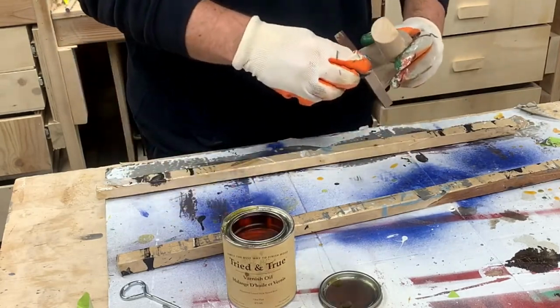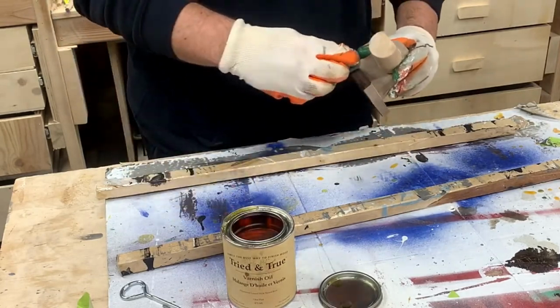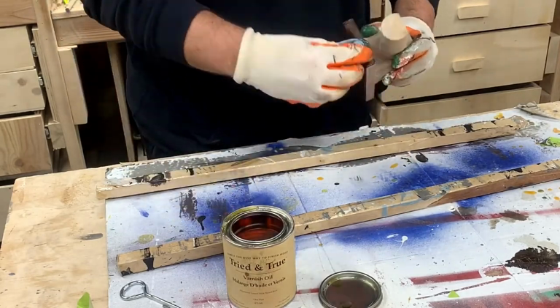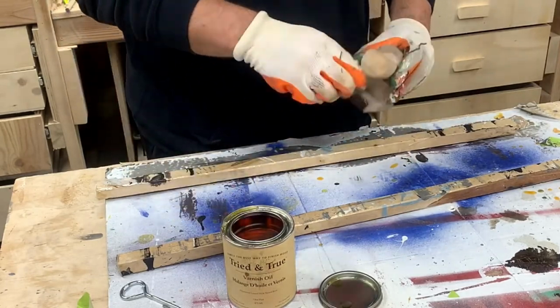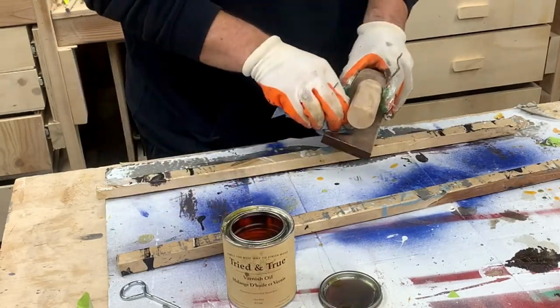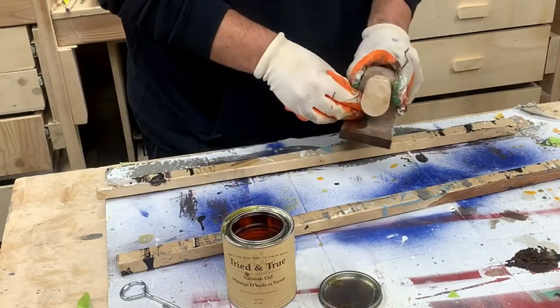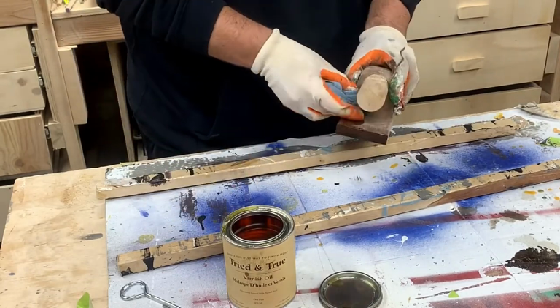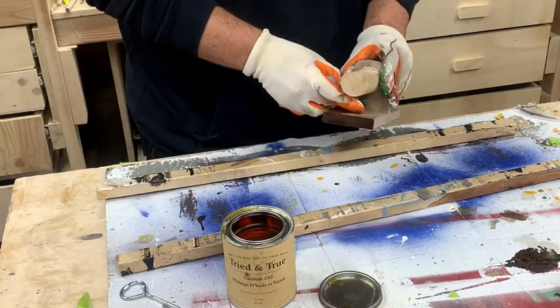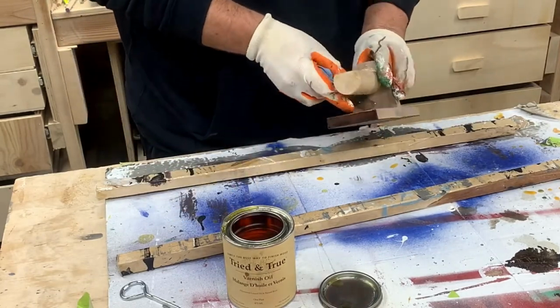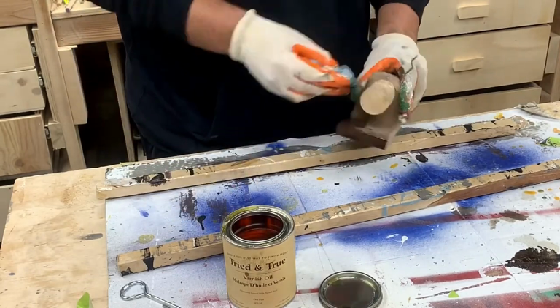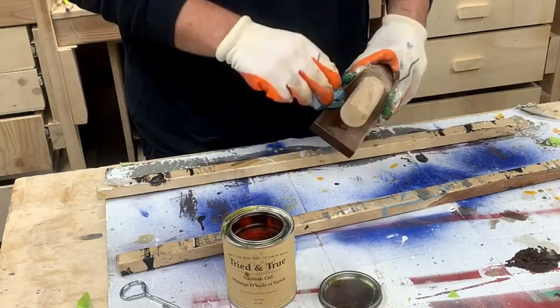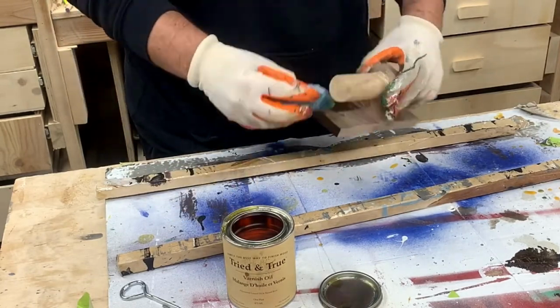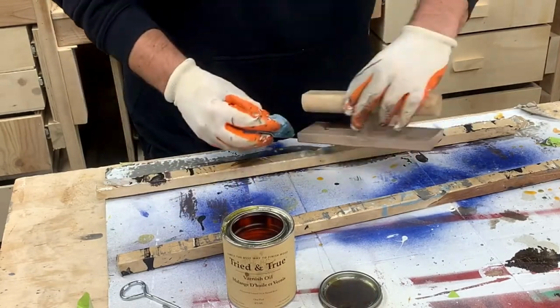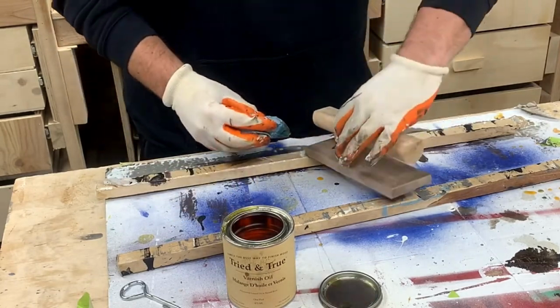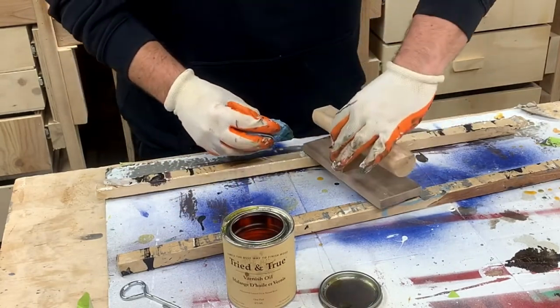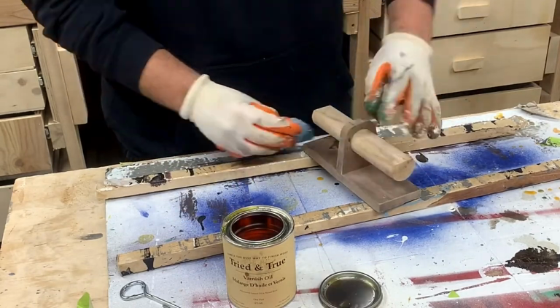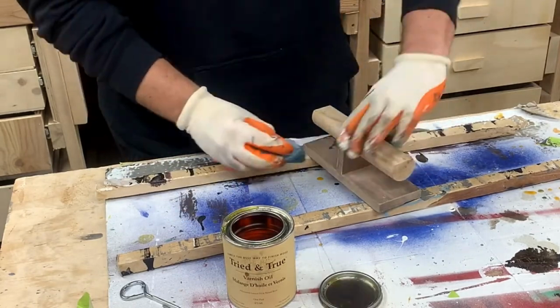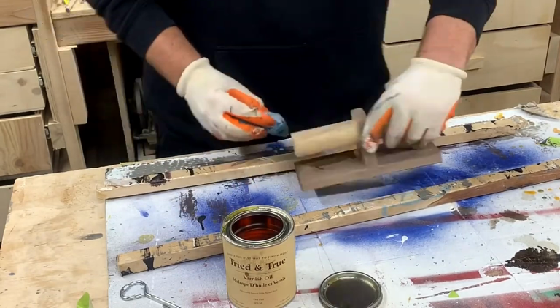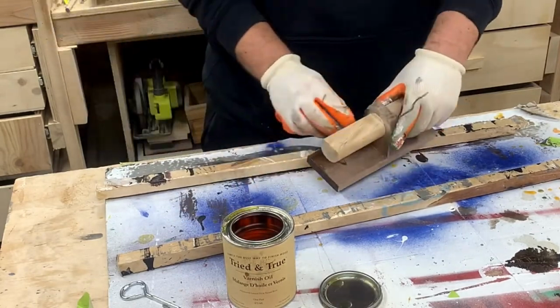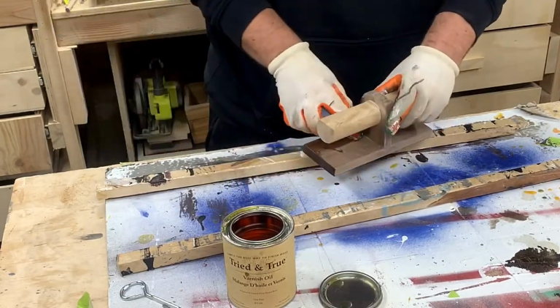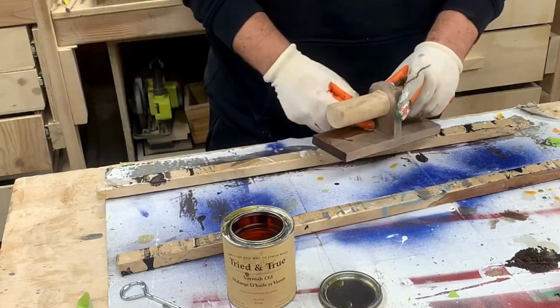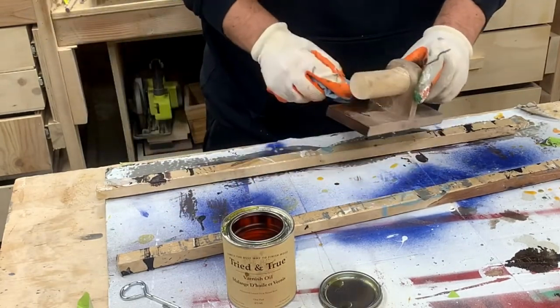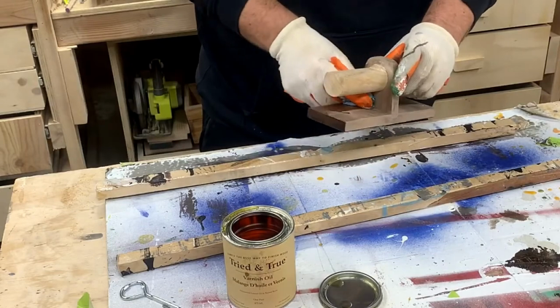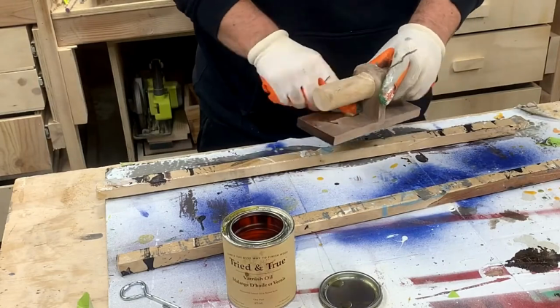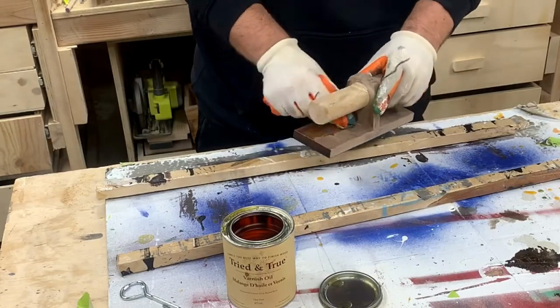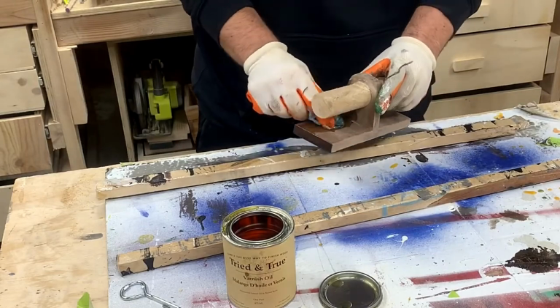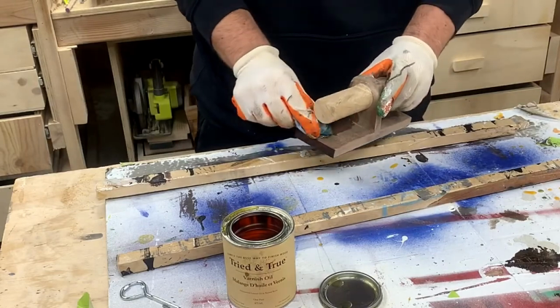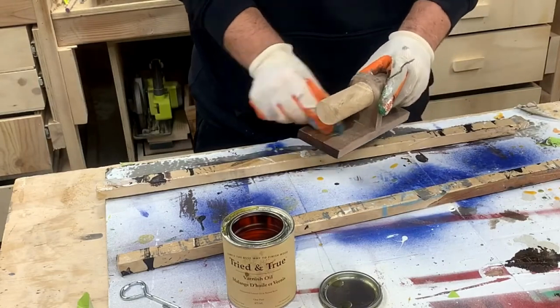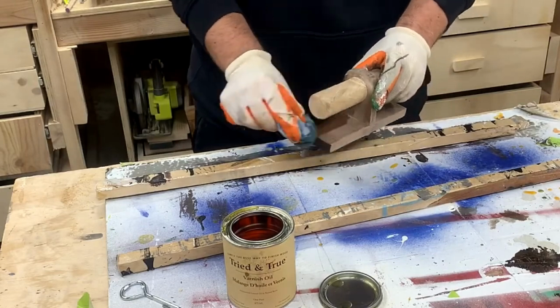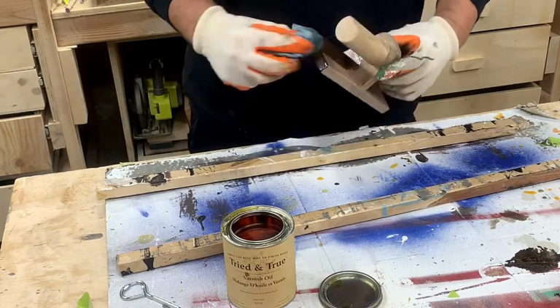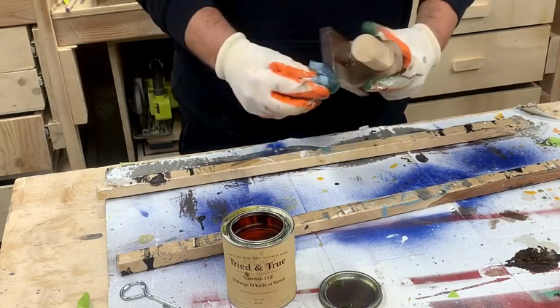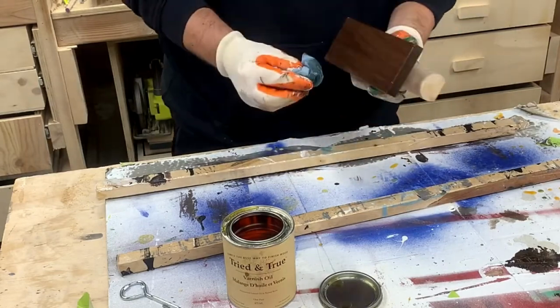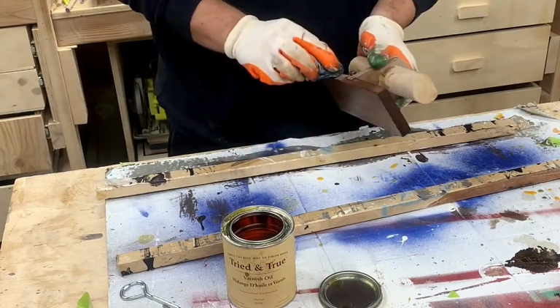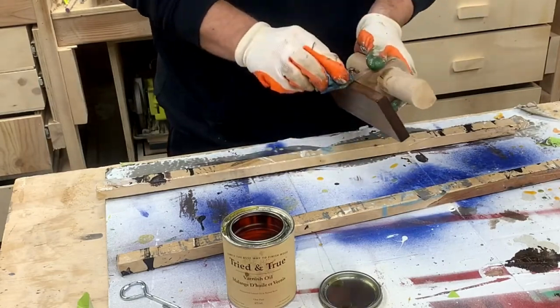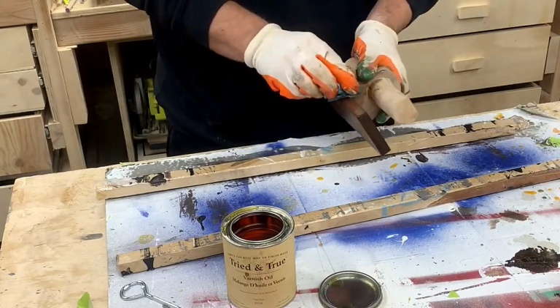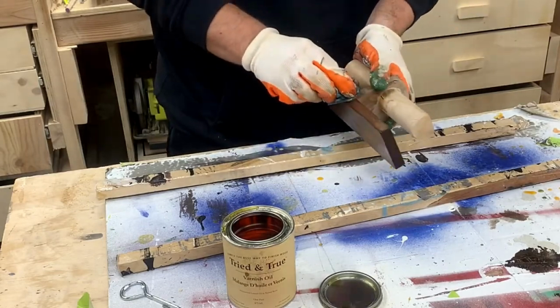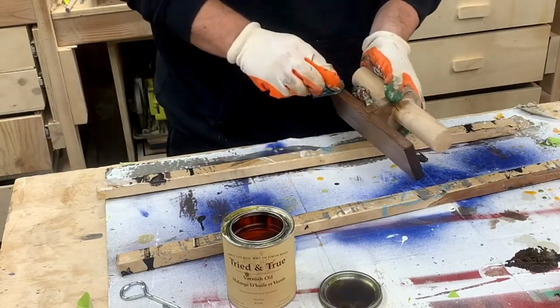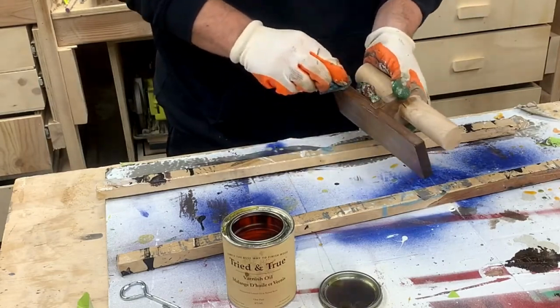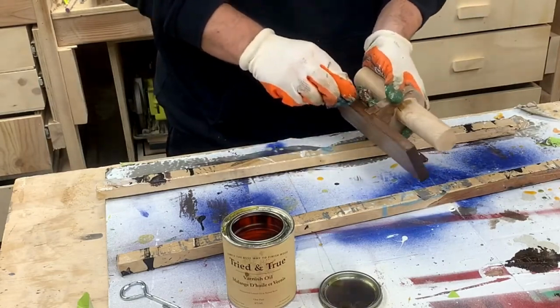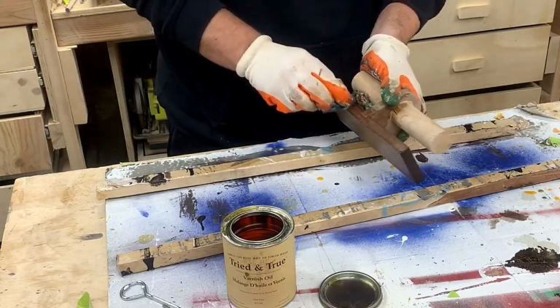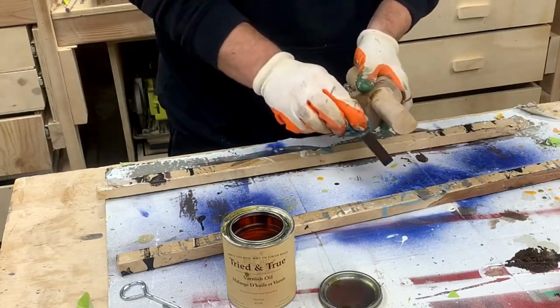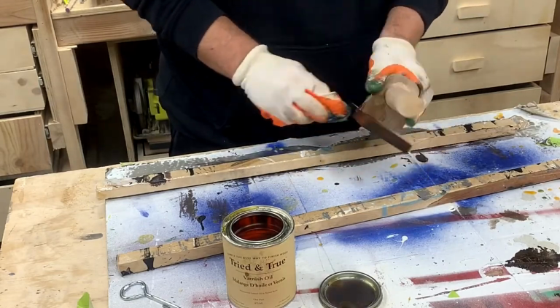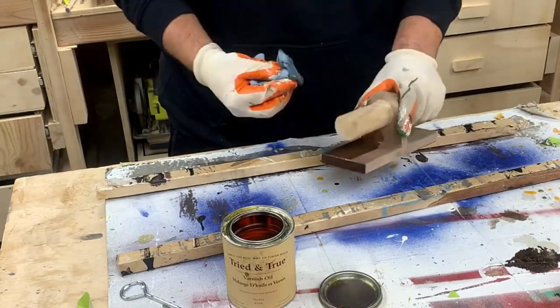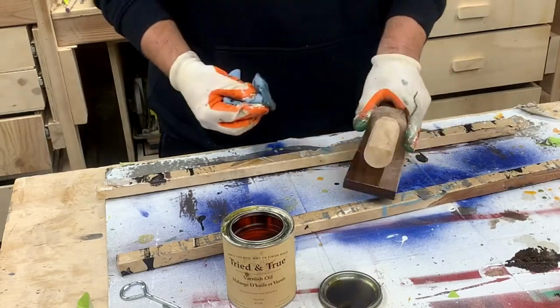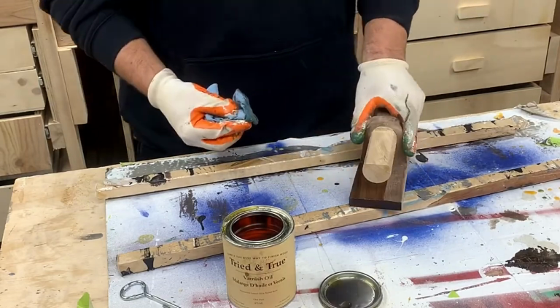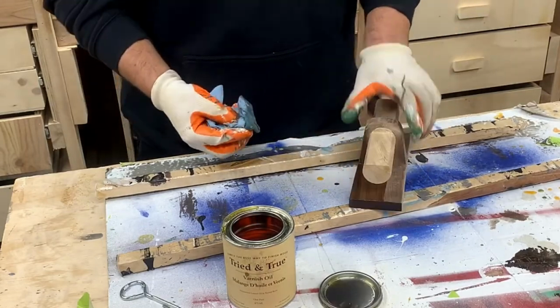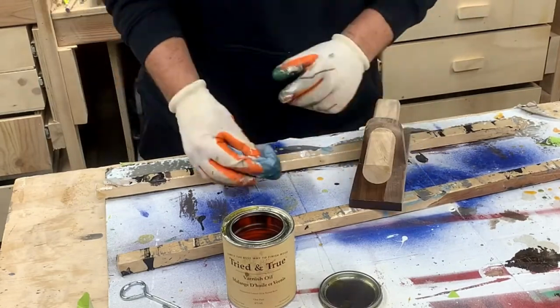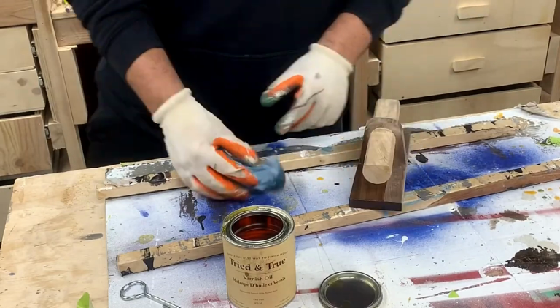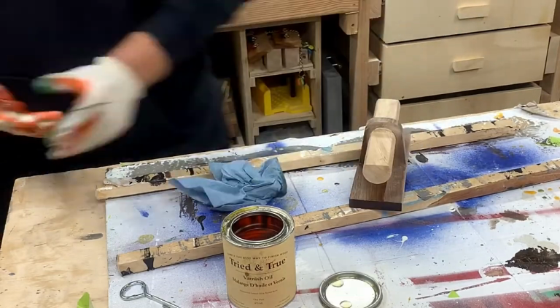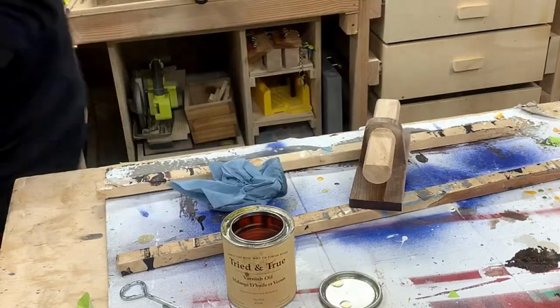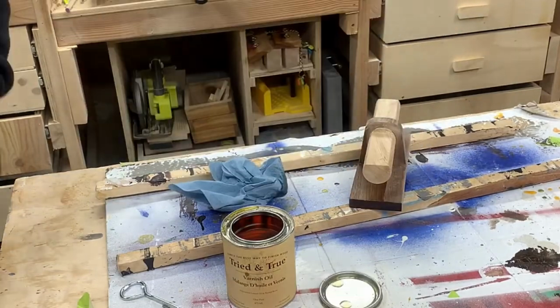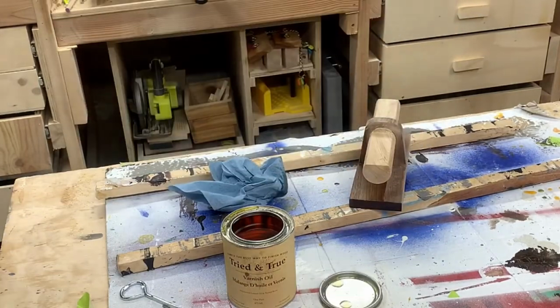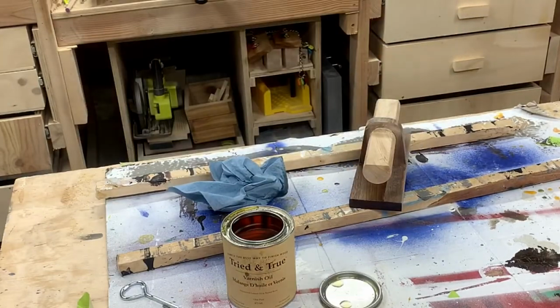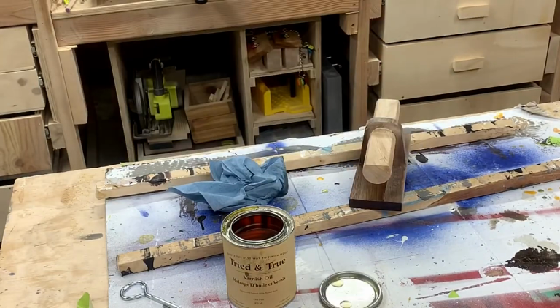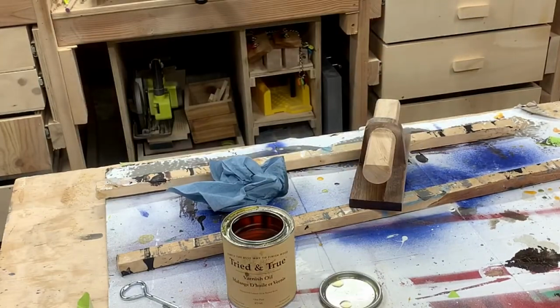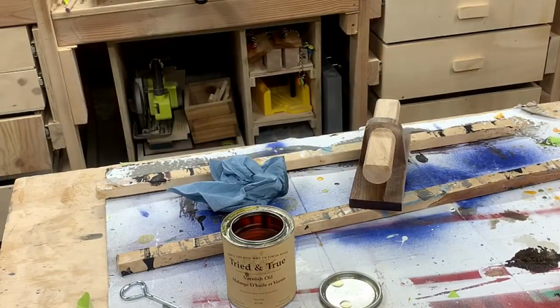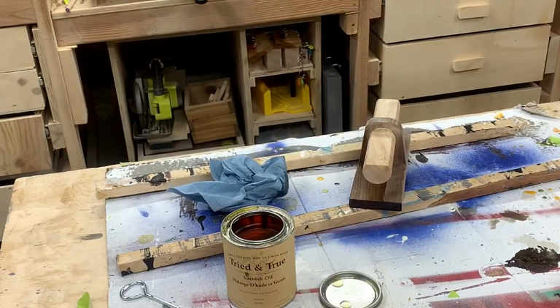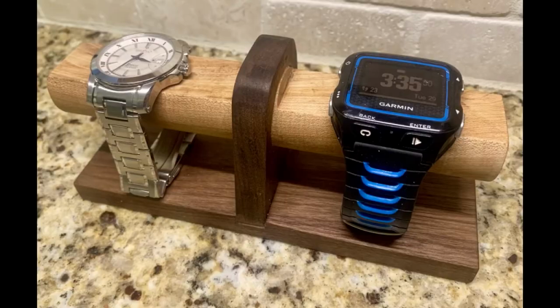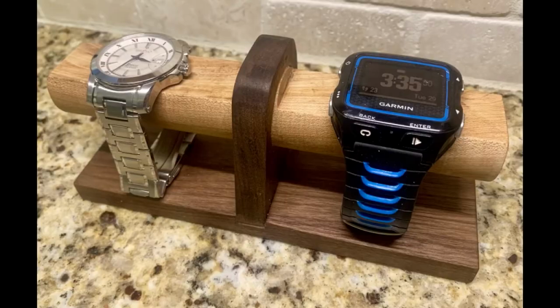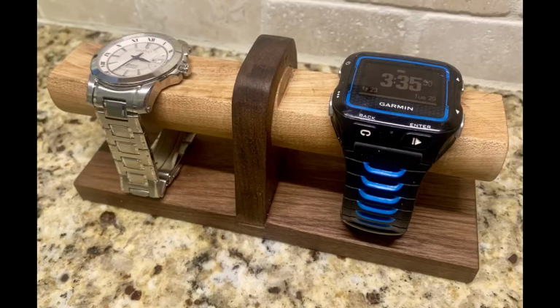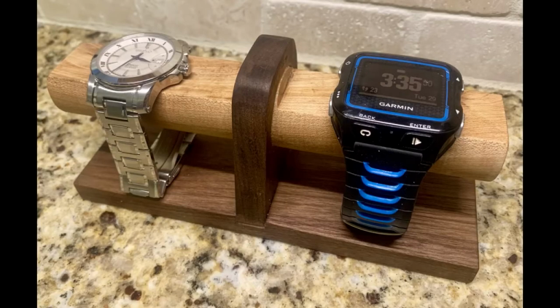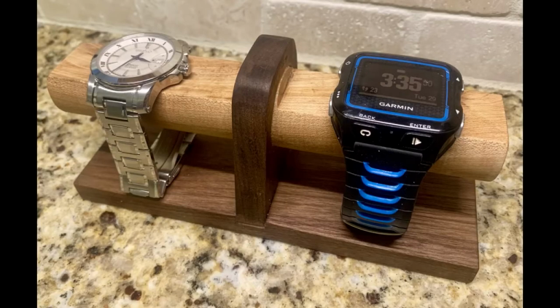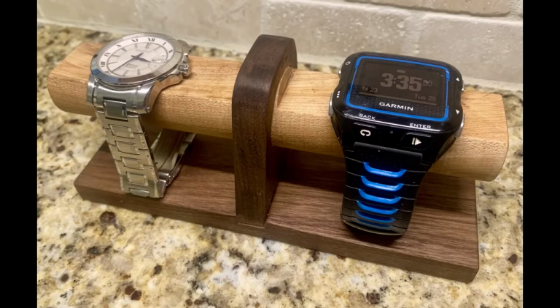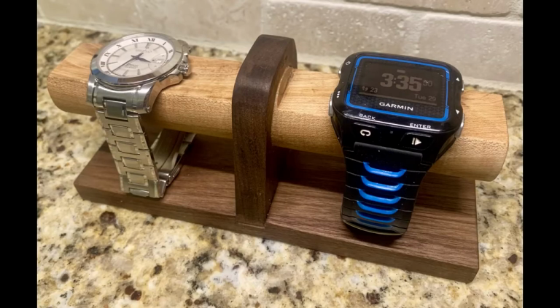Sanding is boring, but I went with 220 grit and then applied some tried and true boiled linseed oil for a finish.